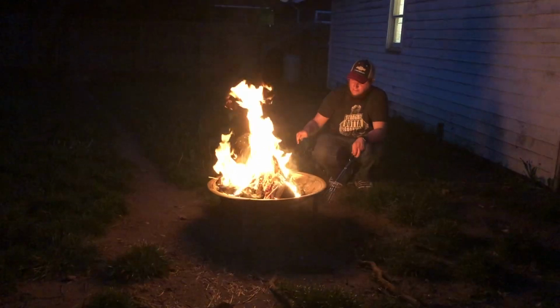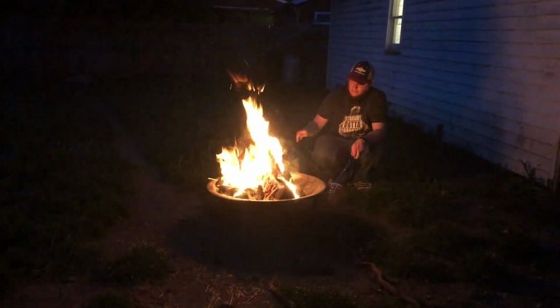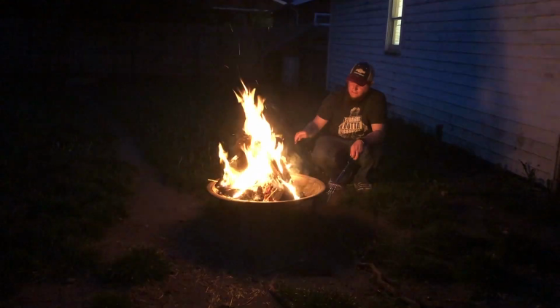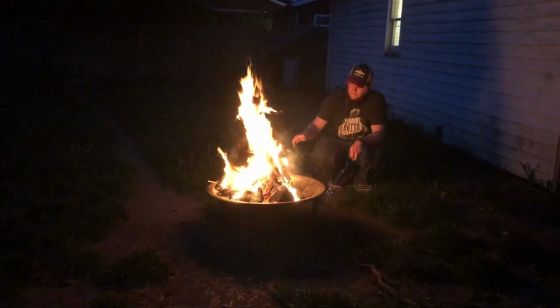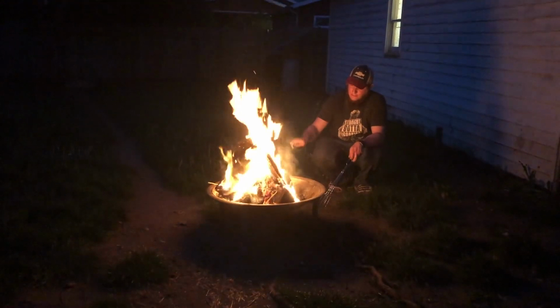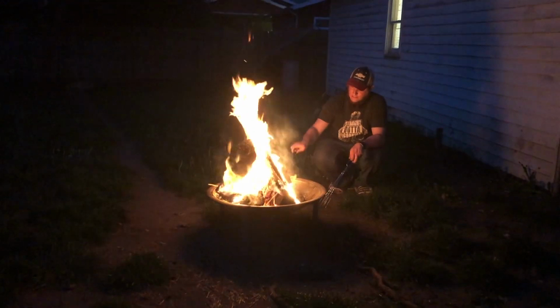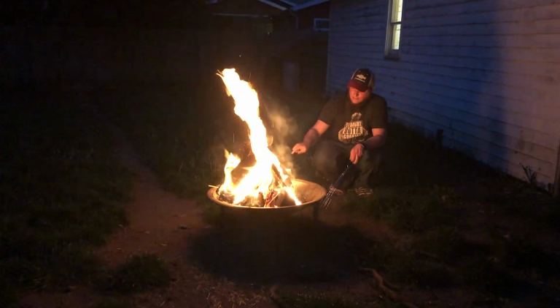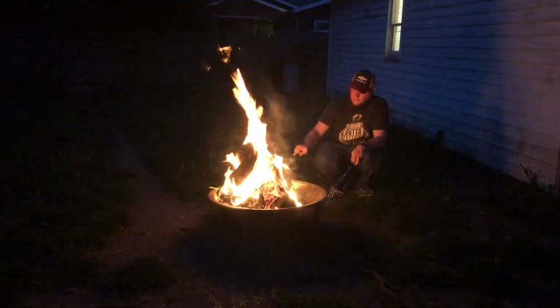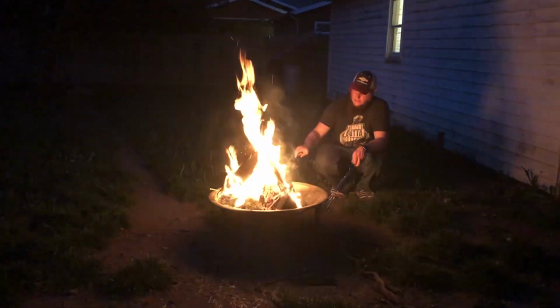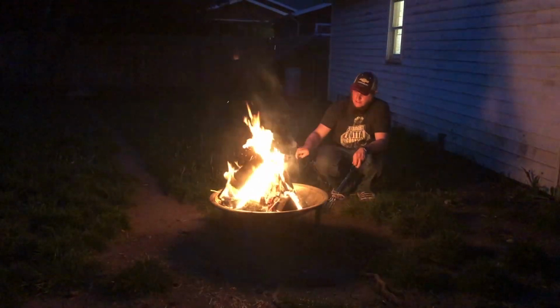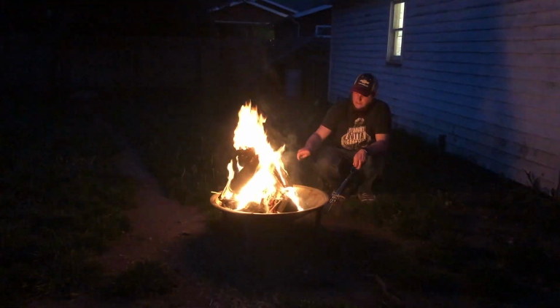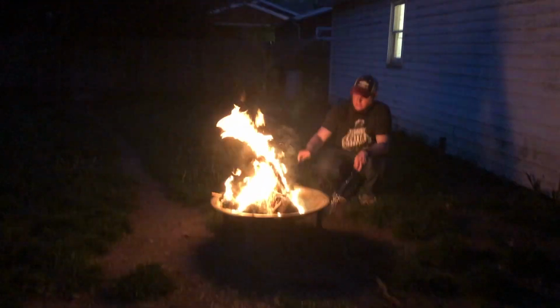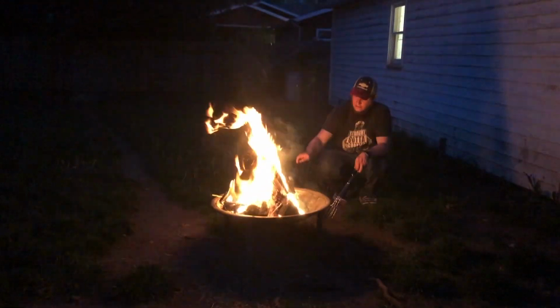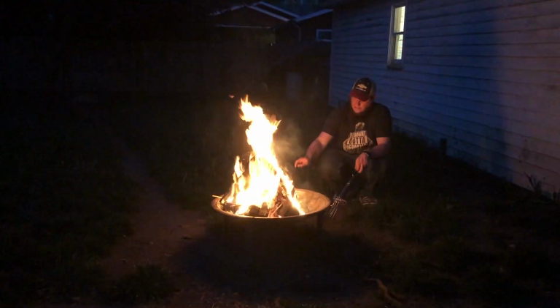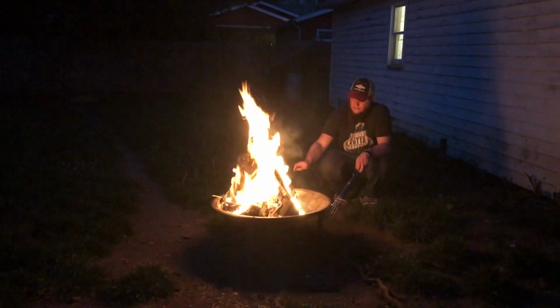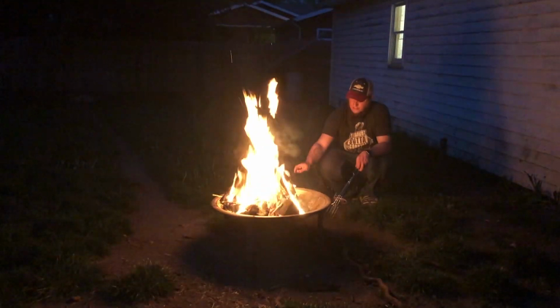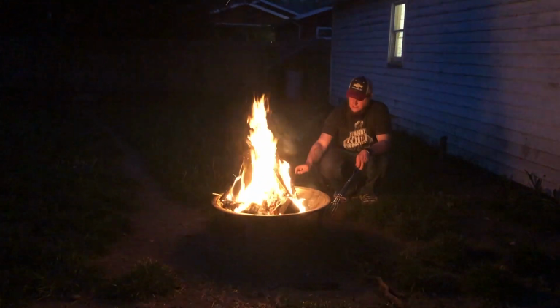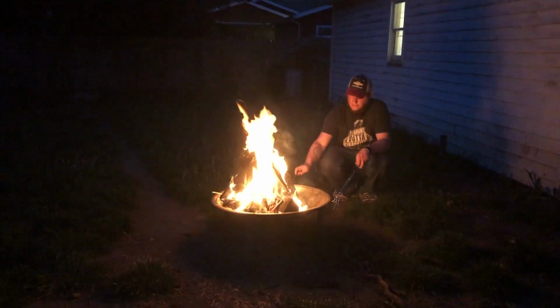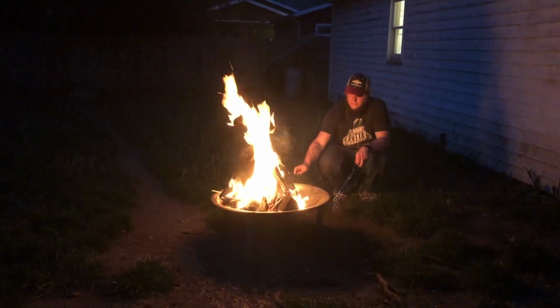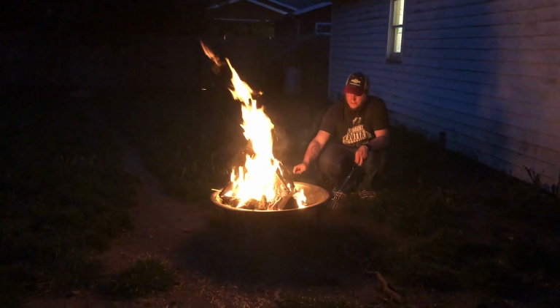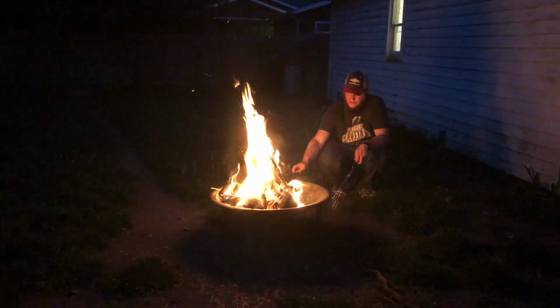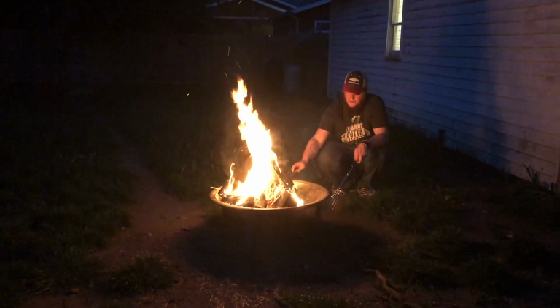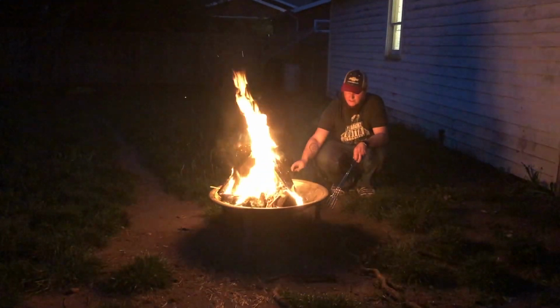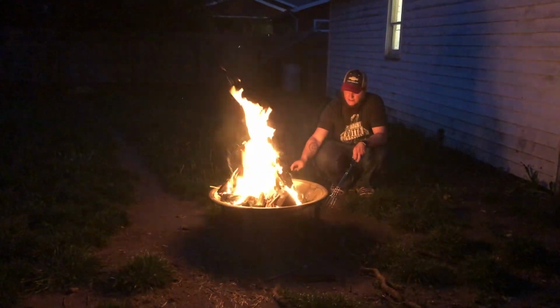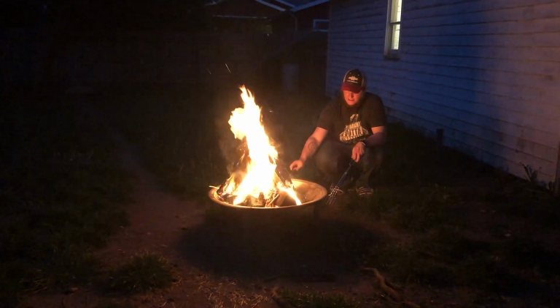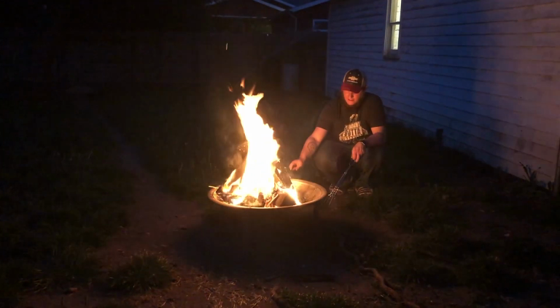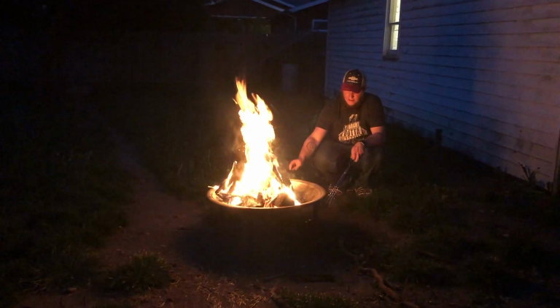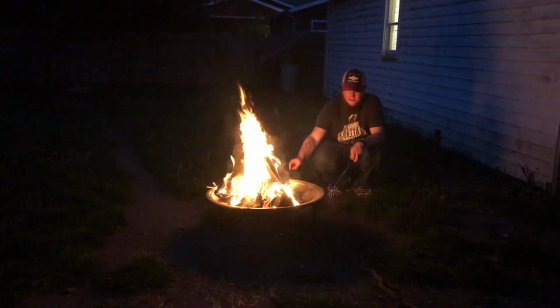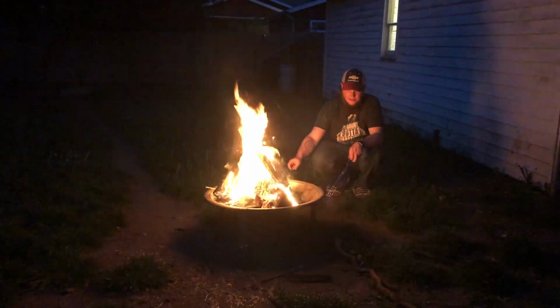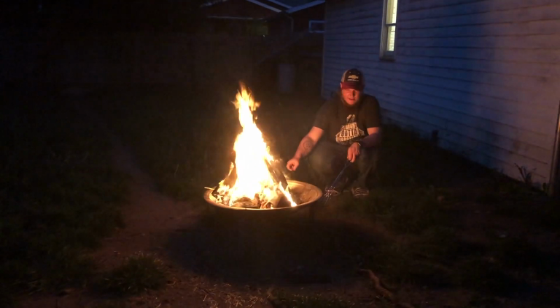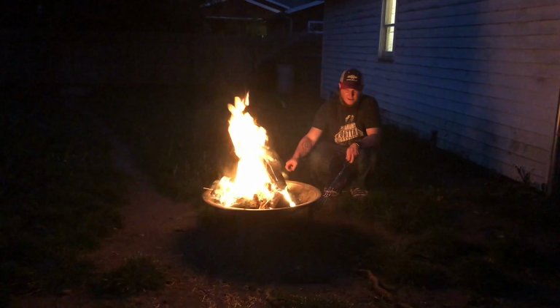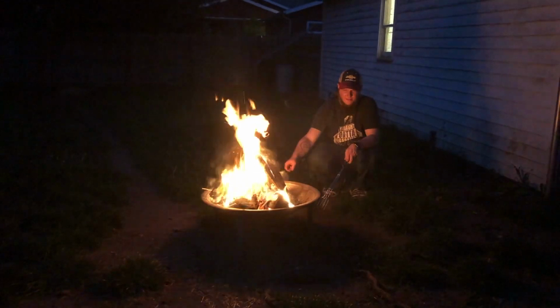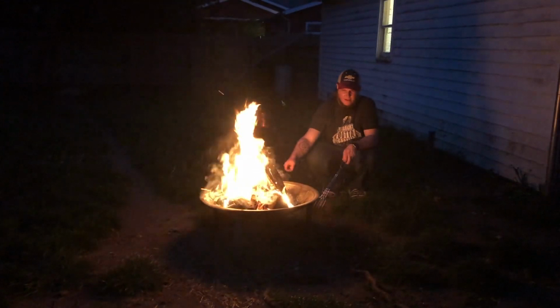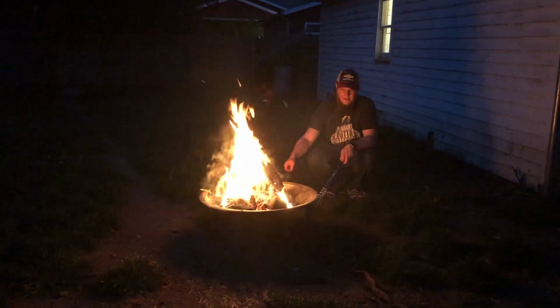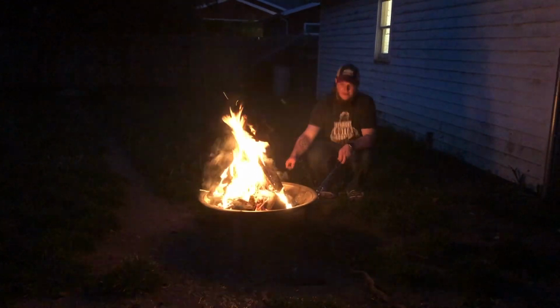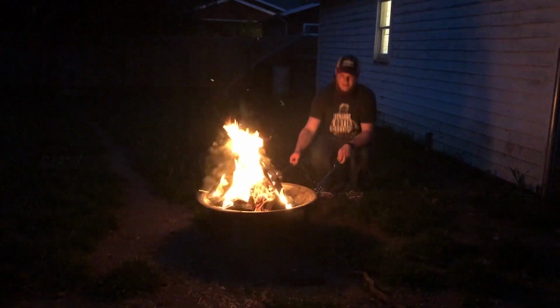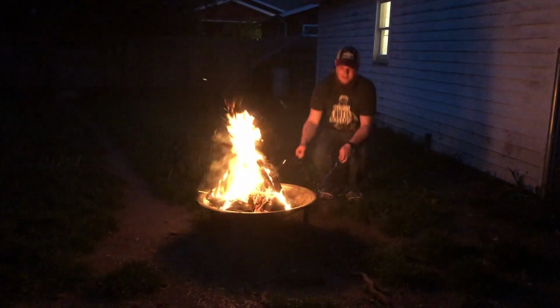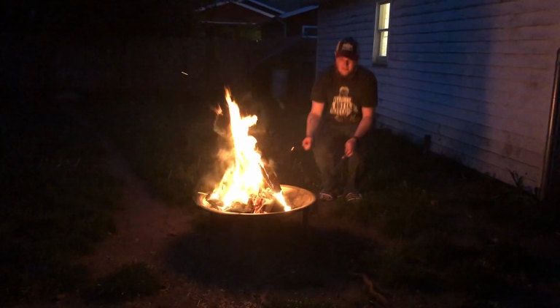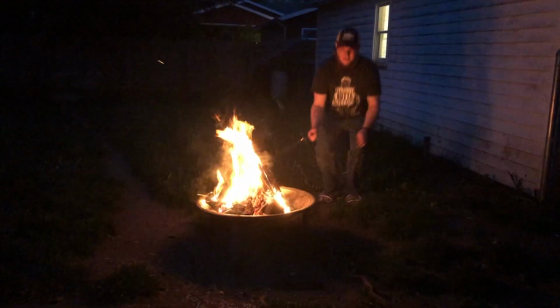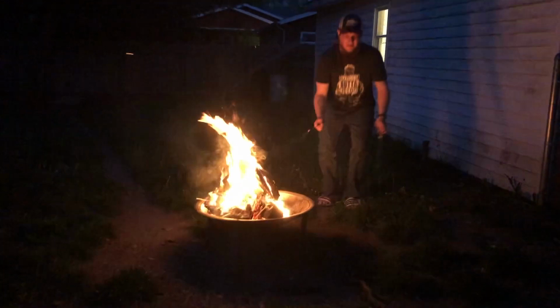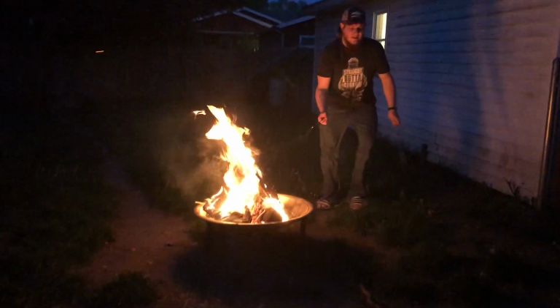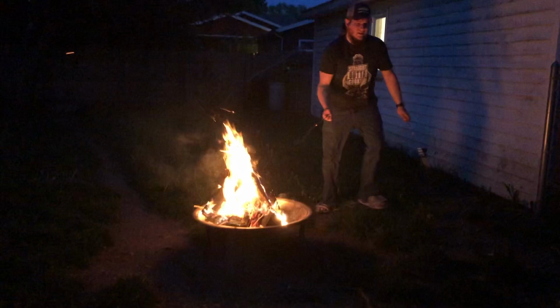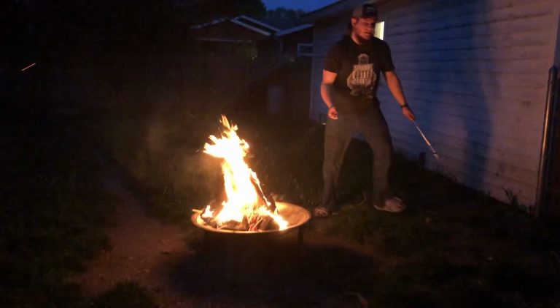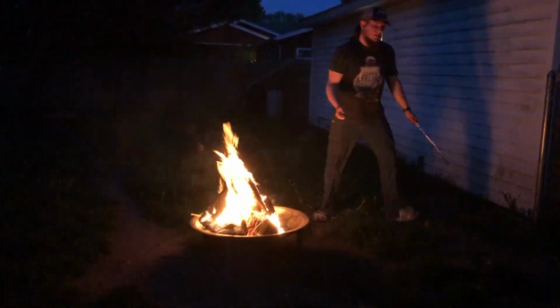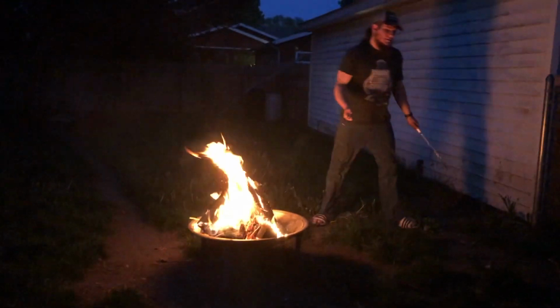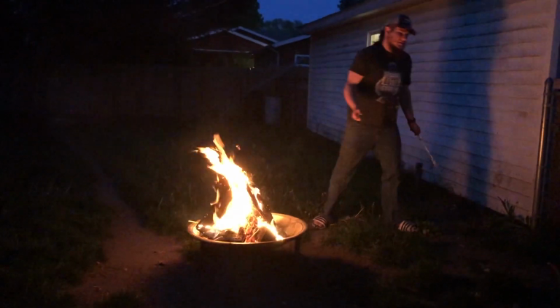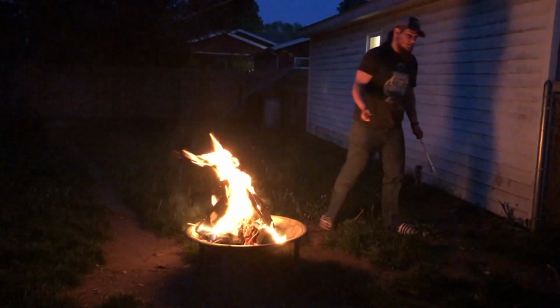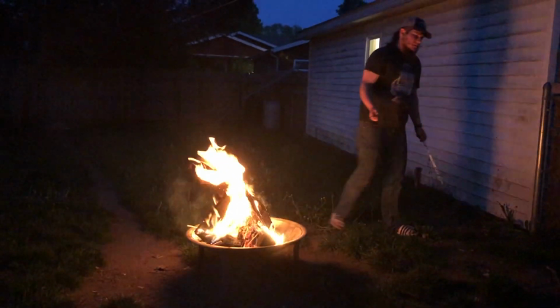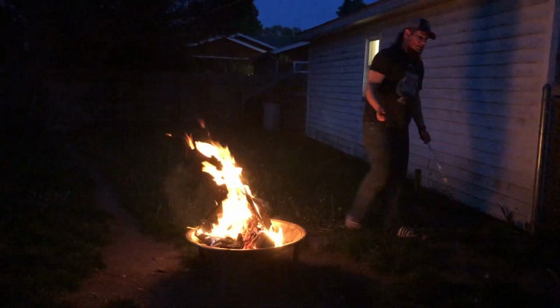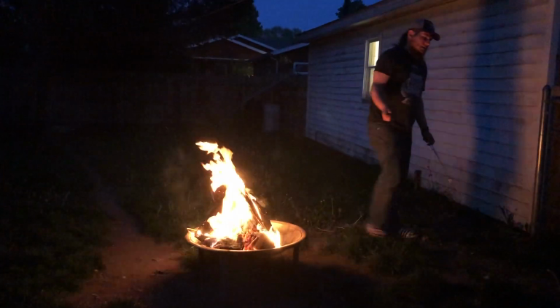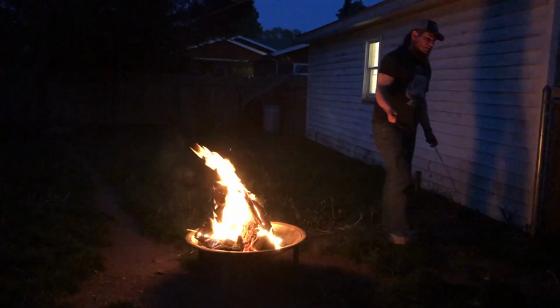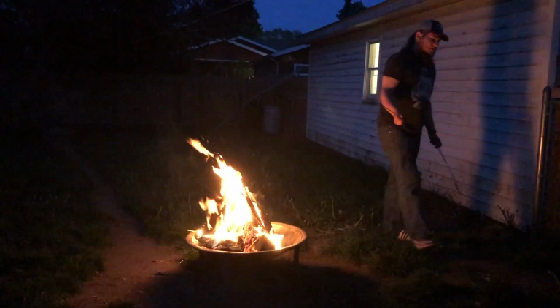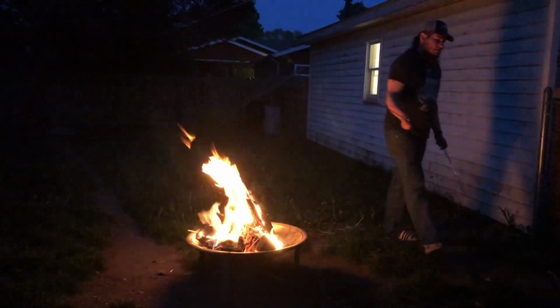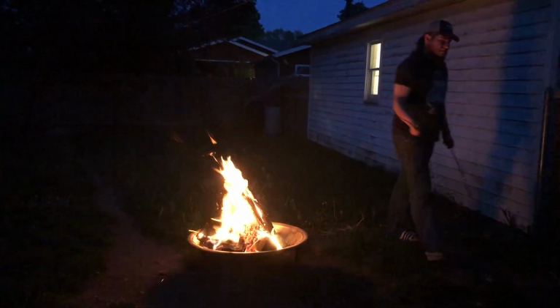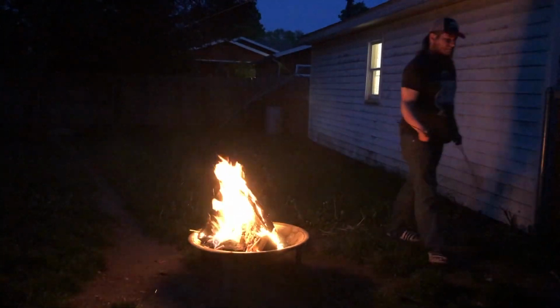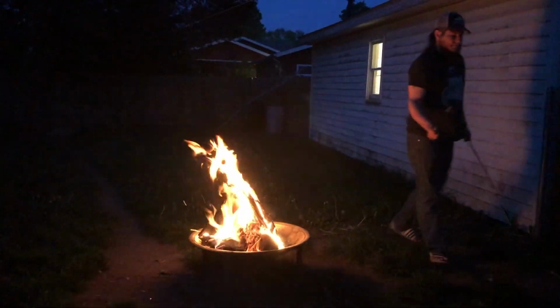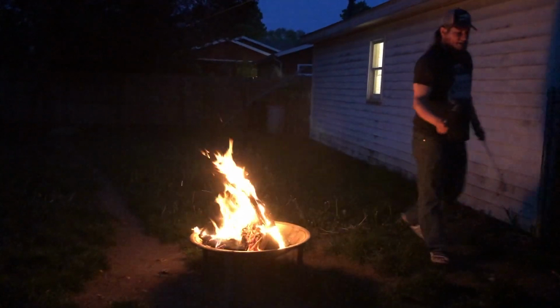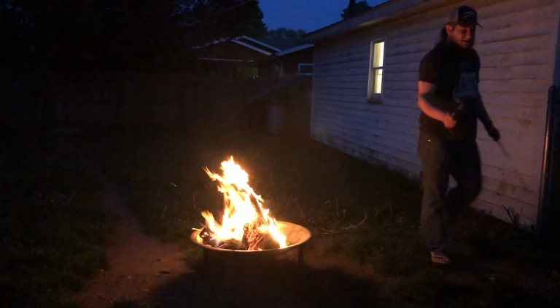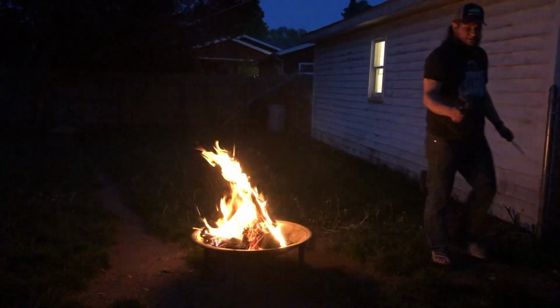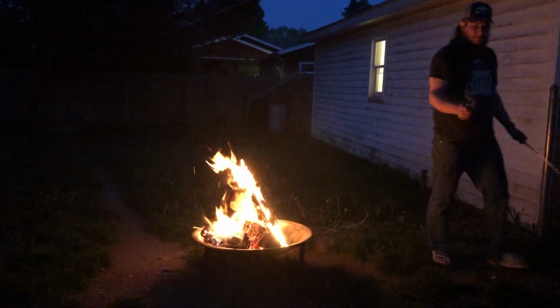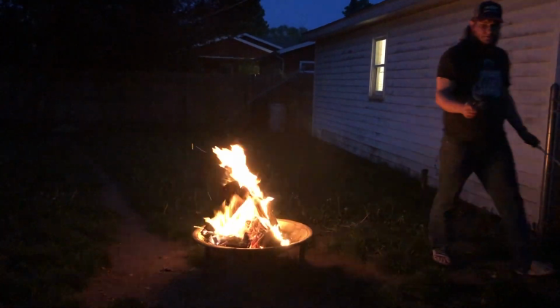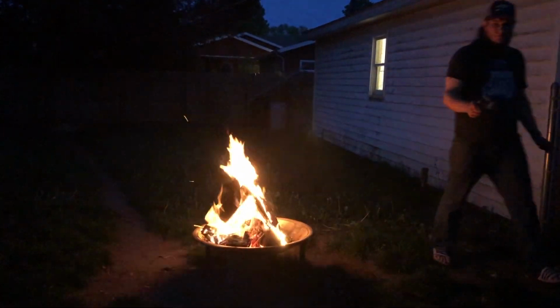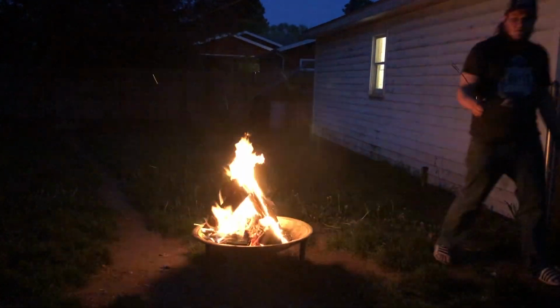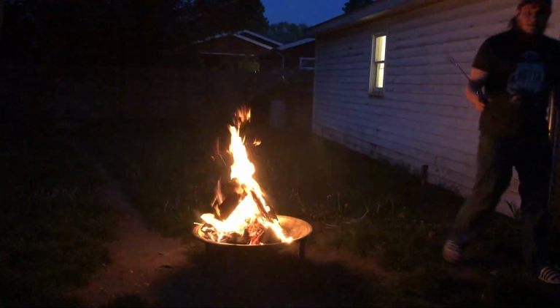Who says you can't? Physics! This is already so hot my hand is burning.